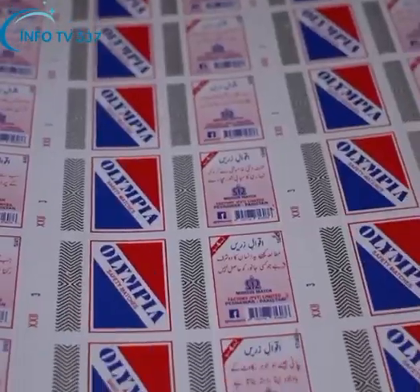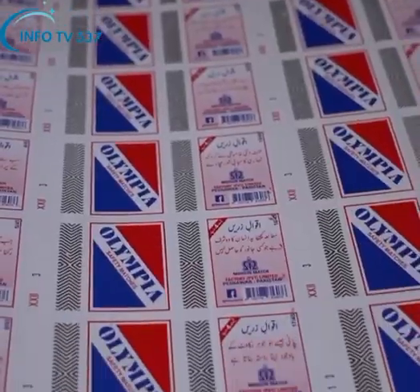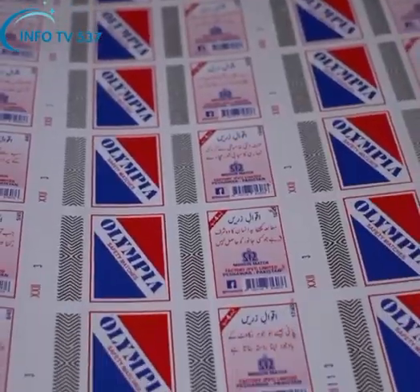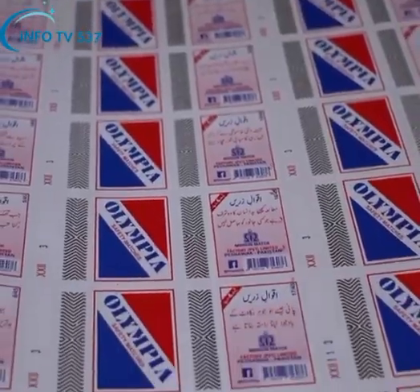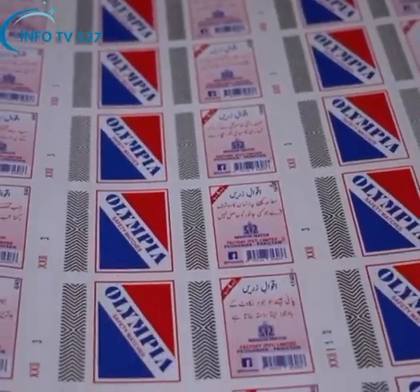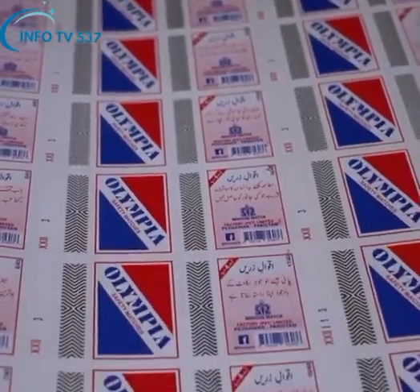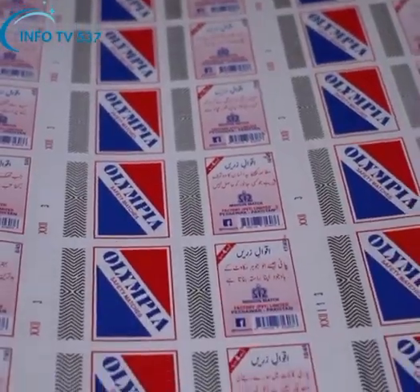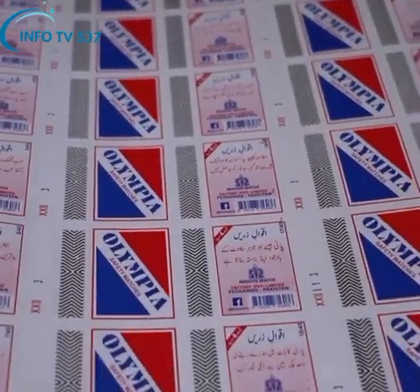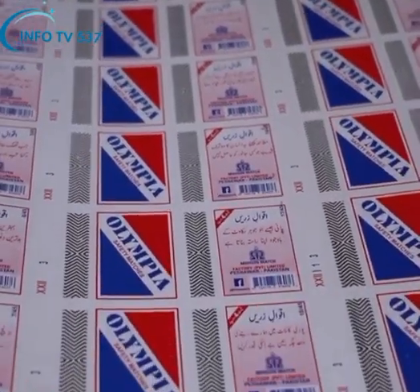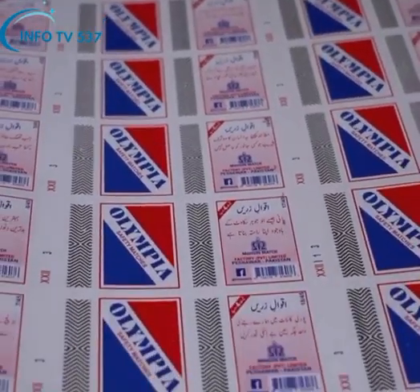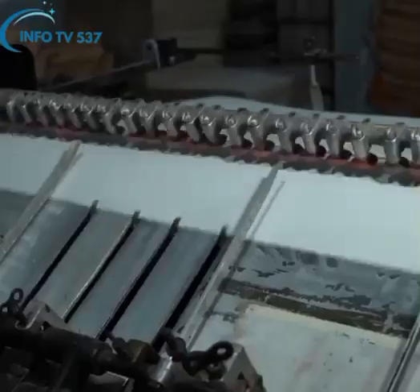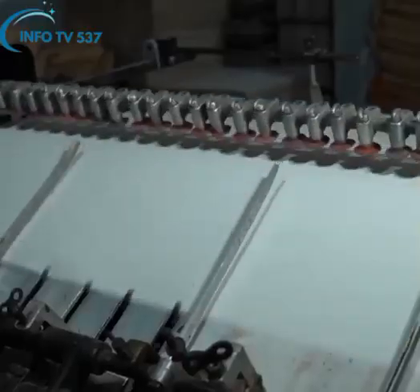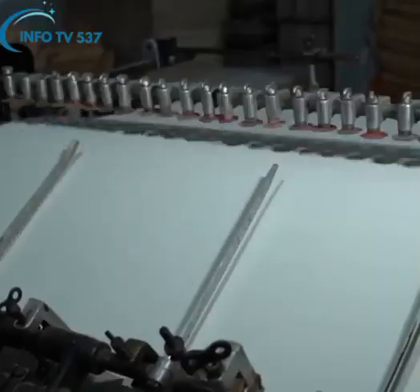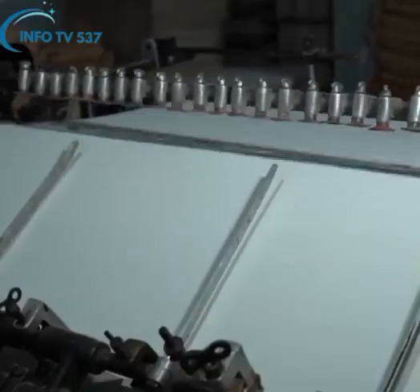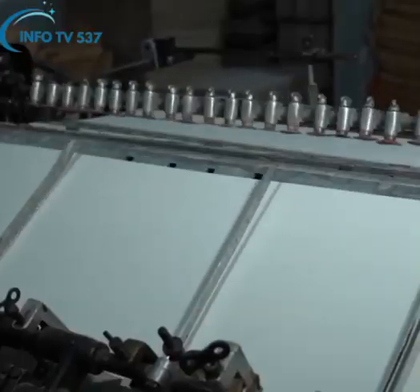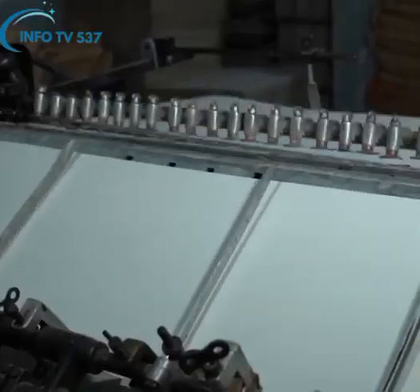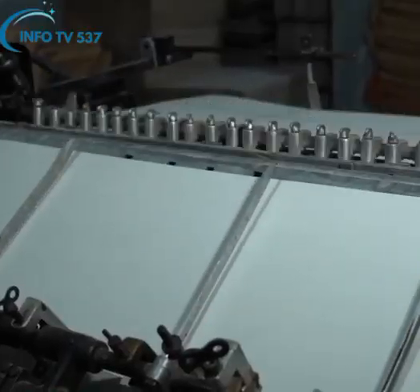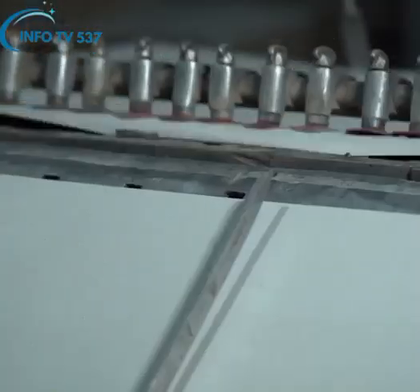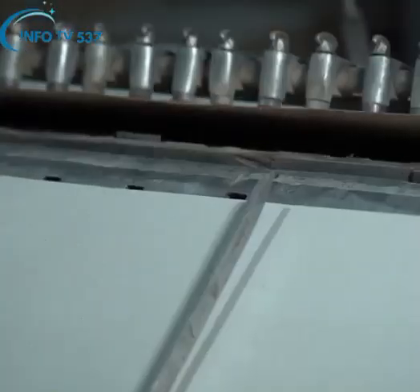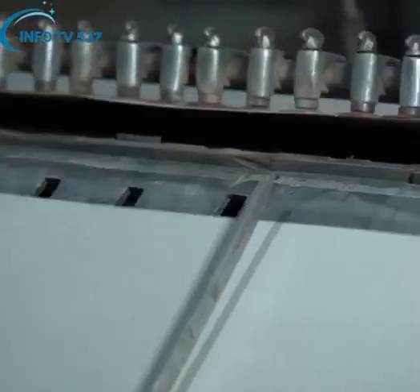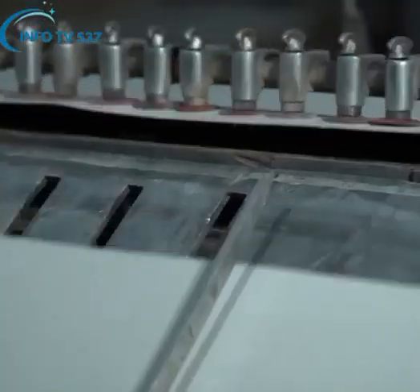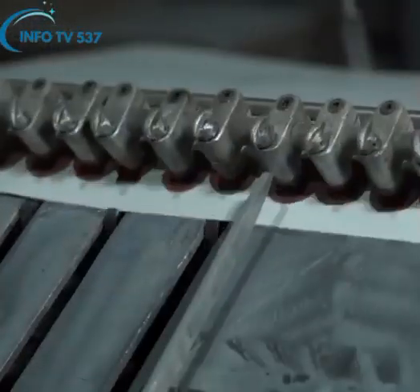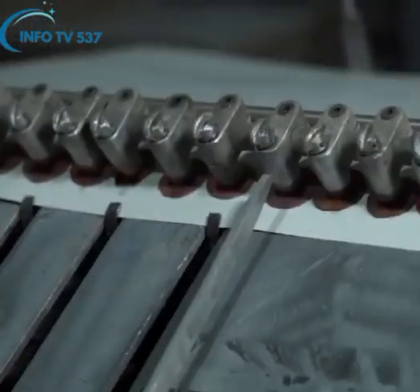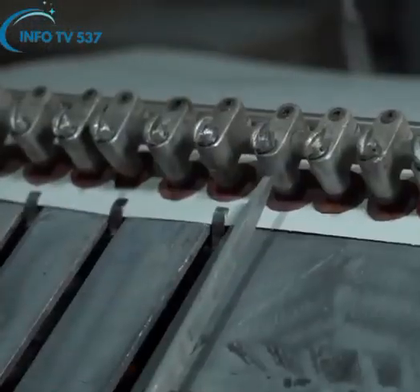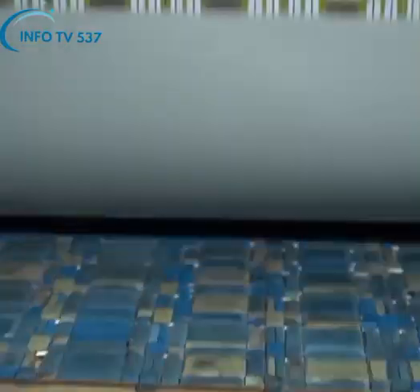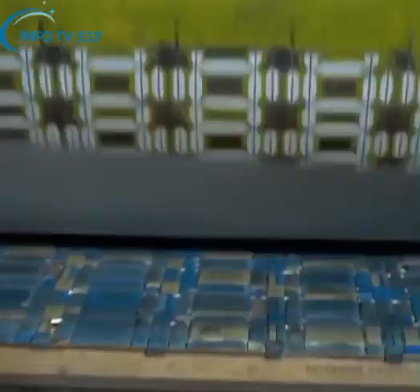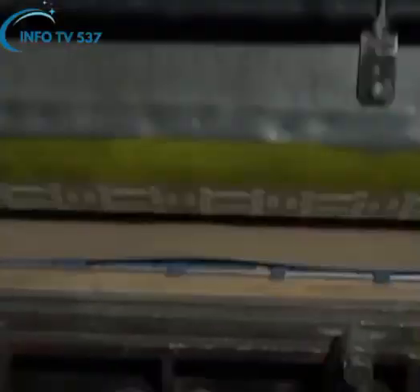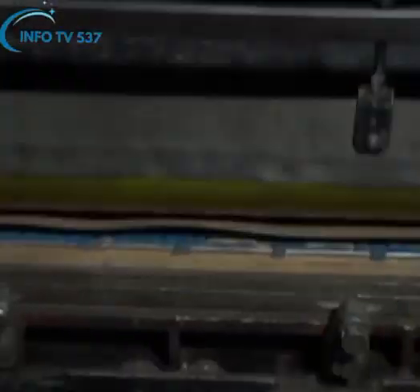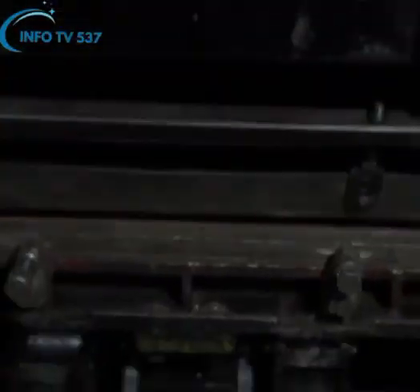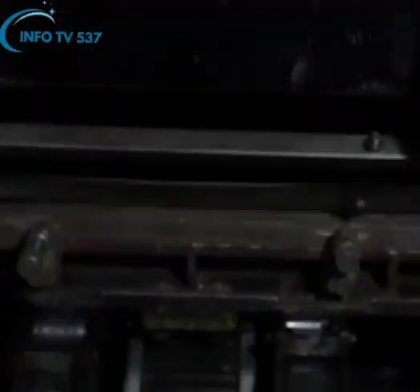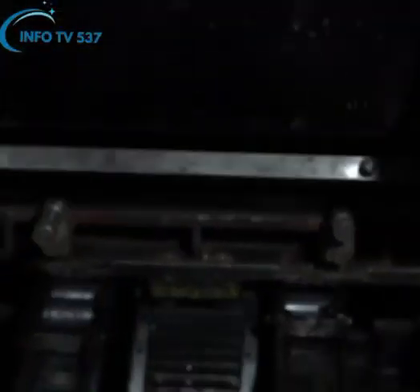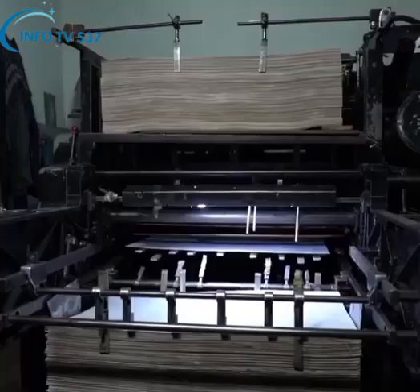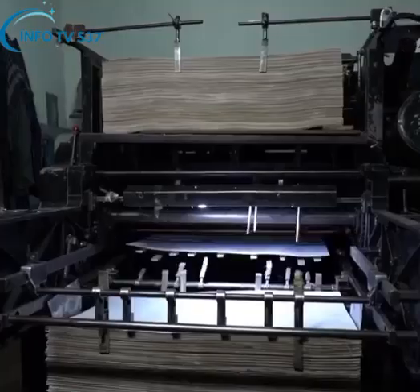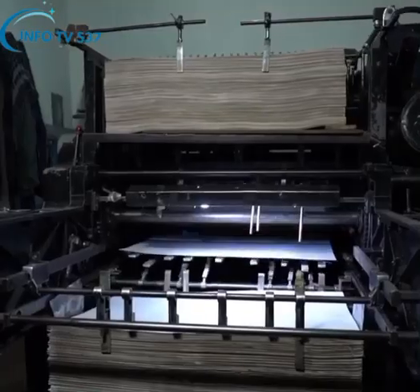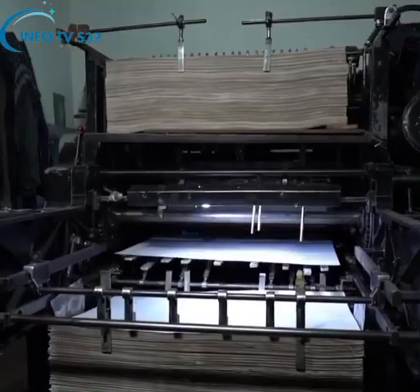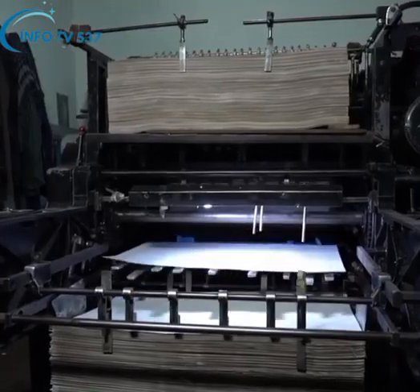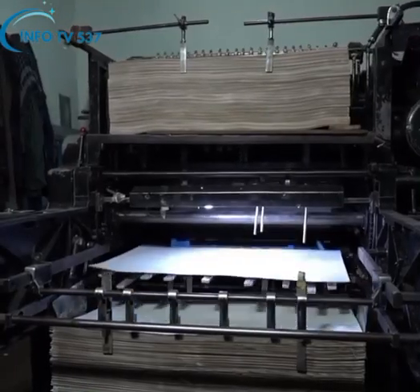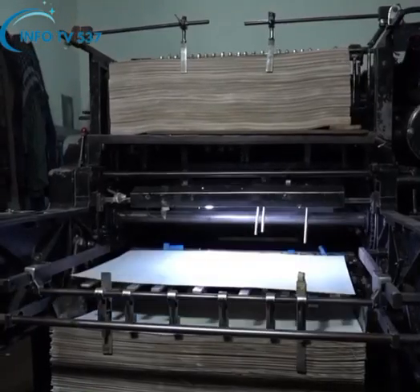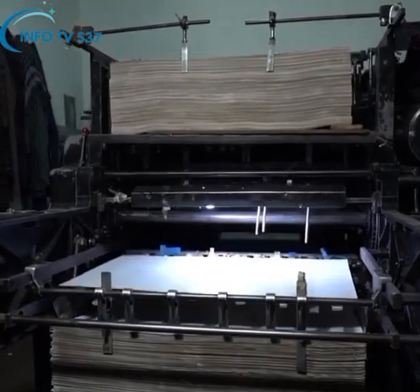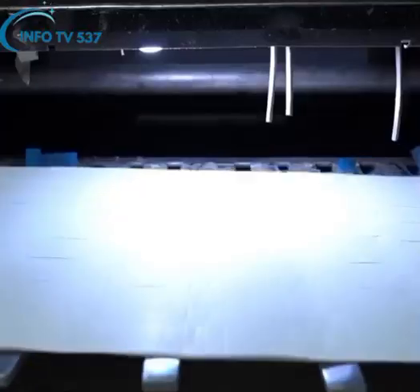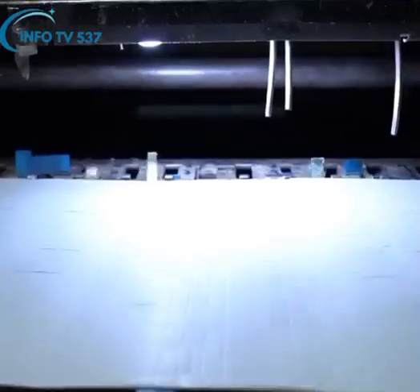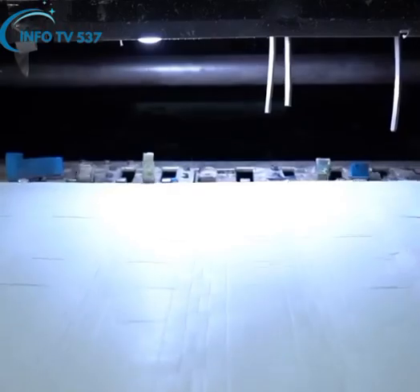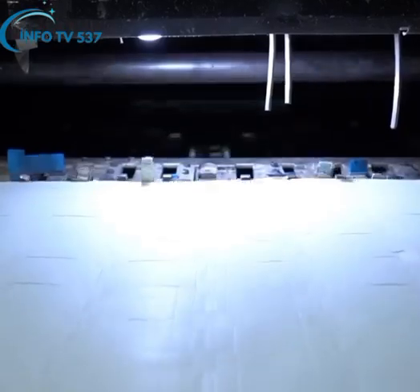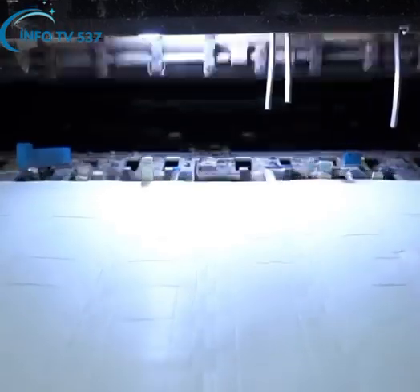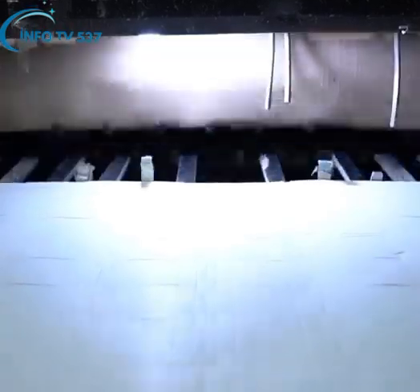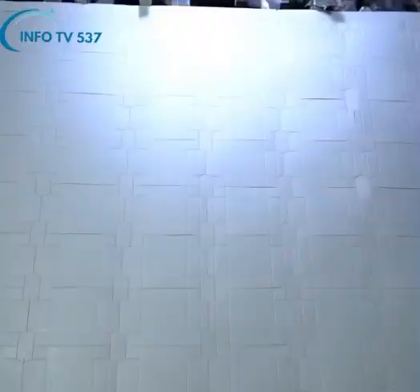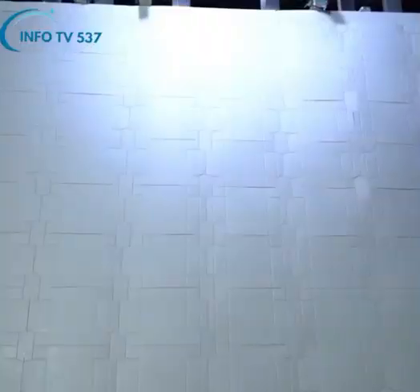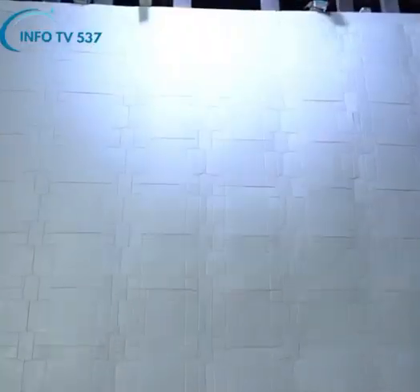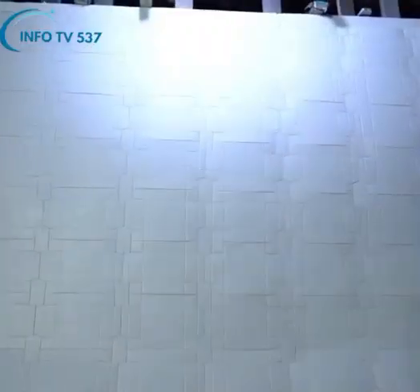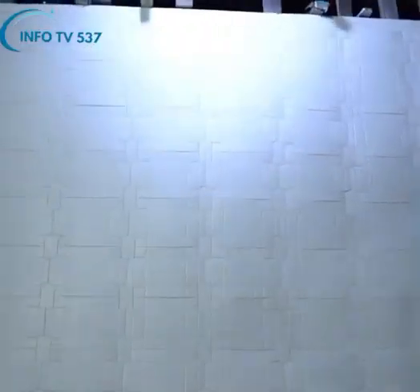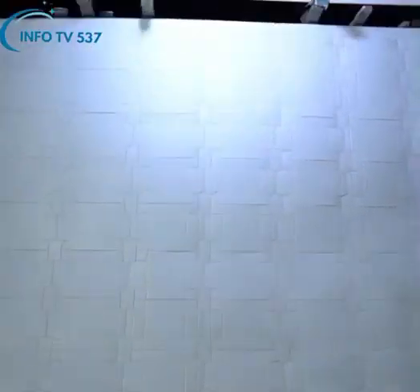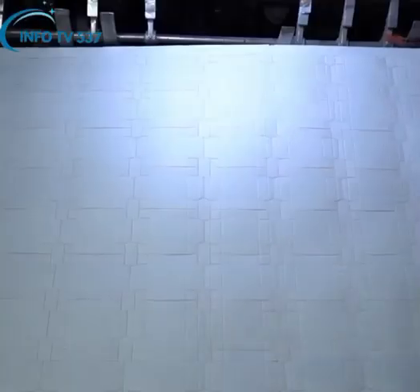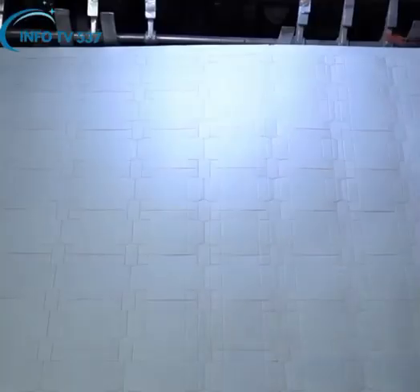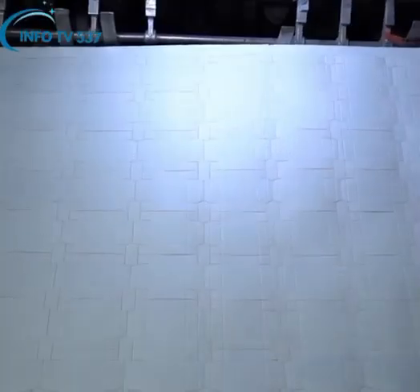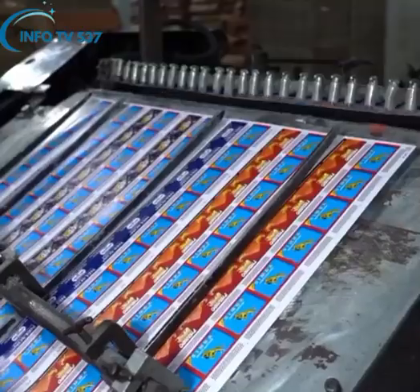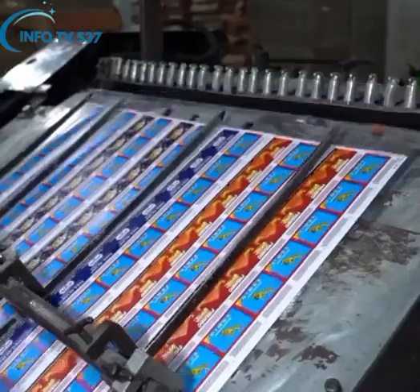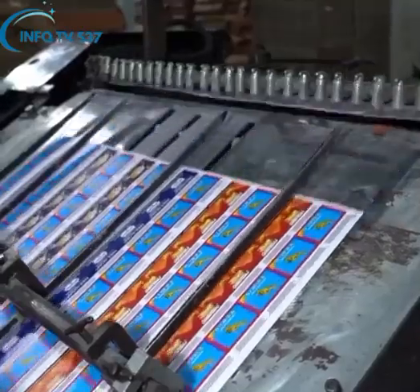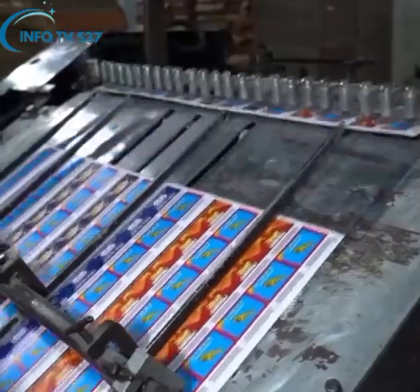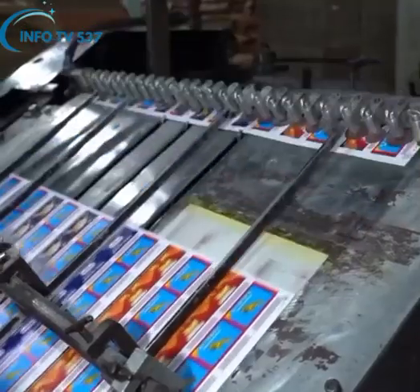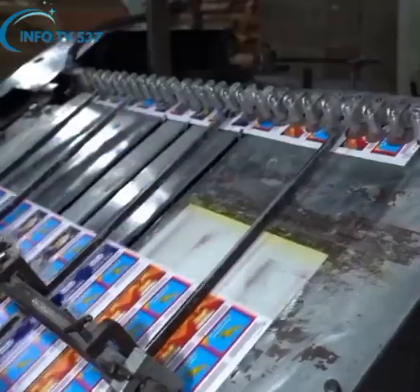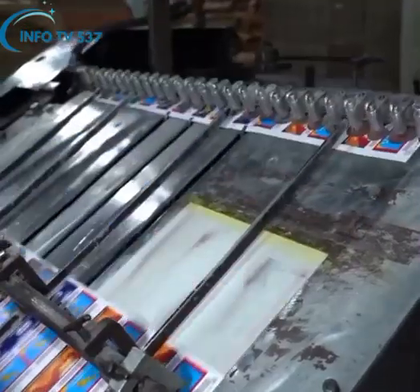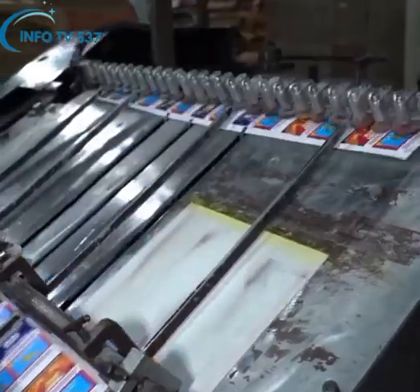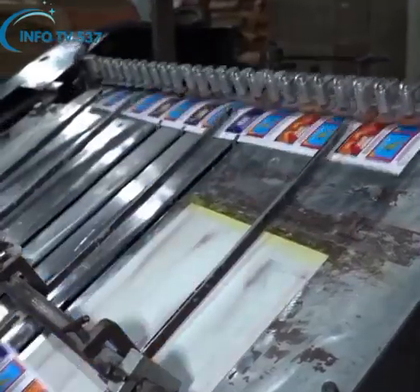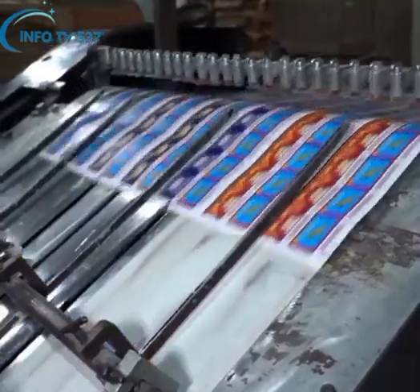In the dyeing section, plain cardboard and finished printed cardboard are cut into patterns with the help of dyes on different machines.